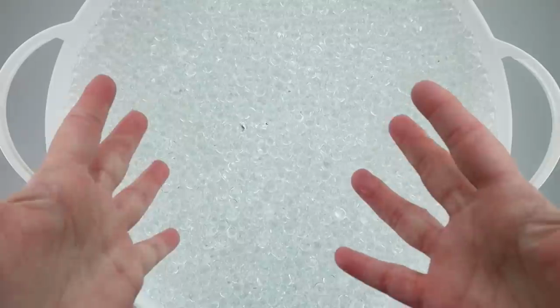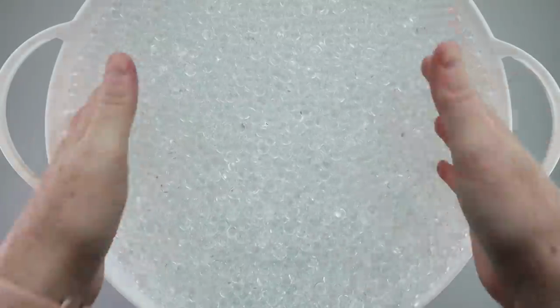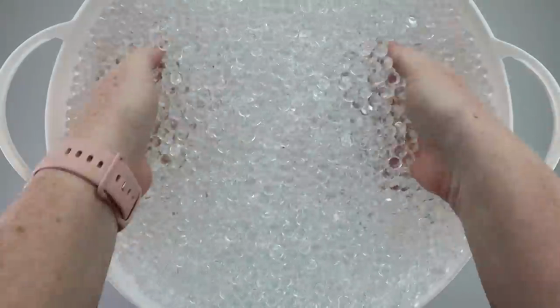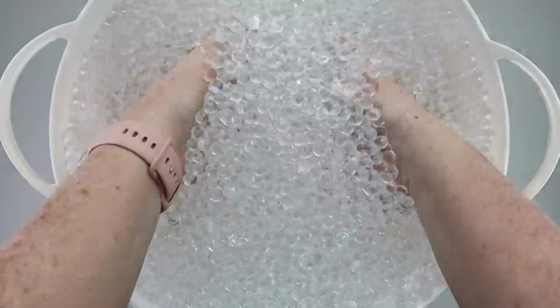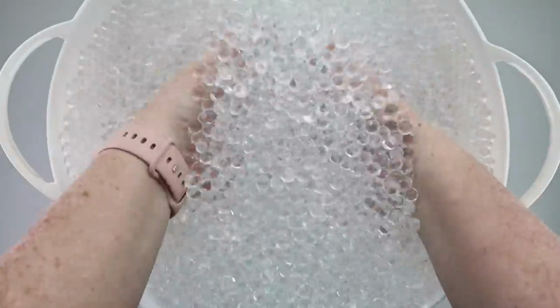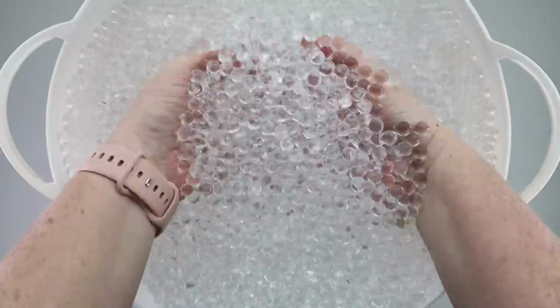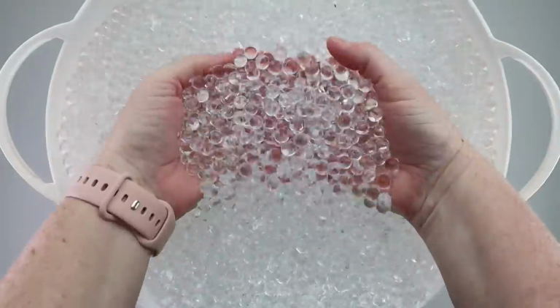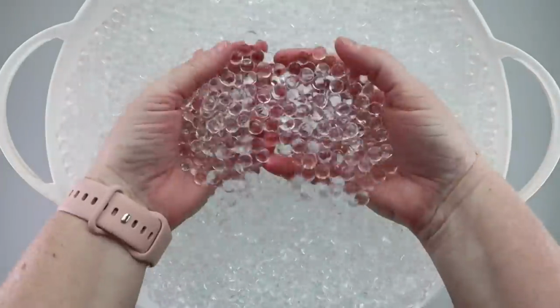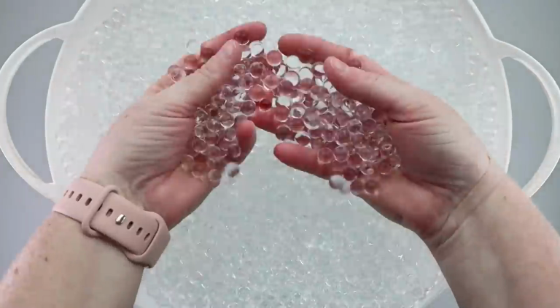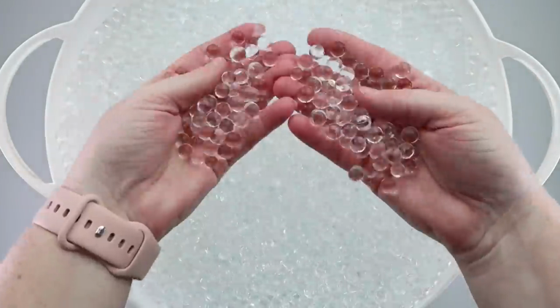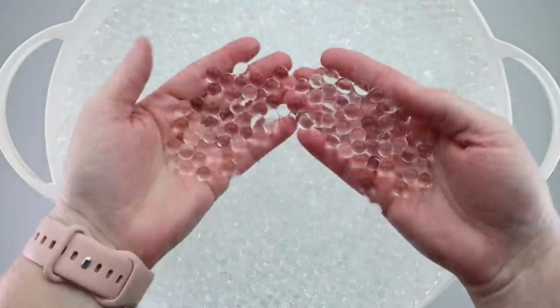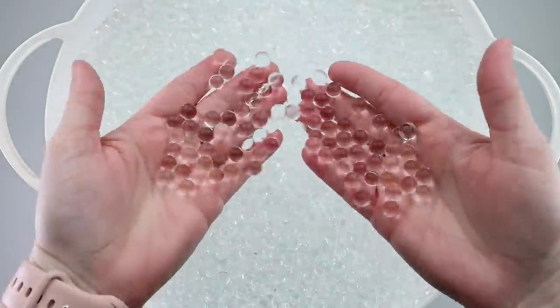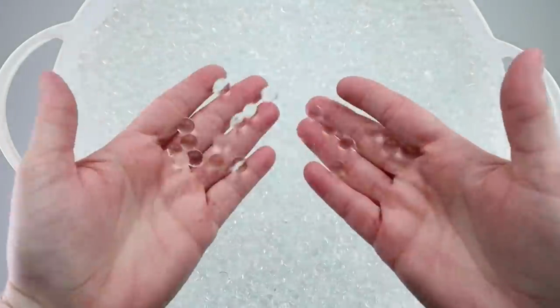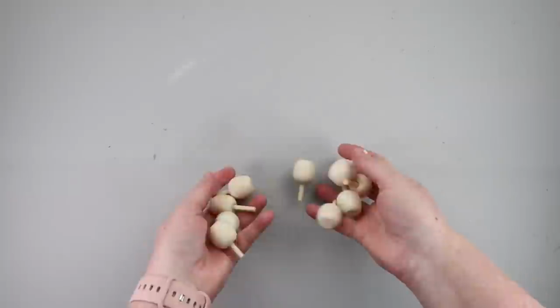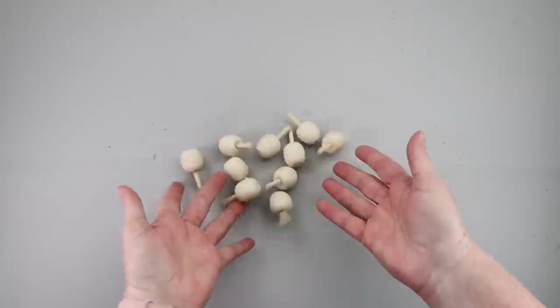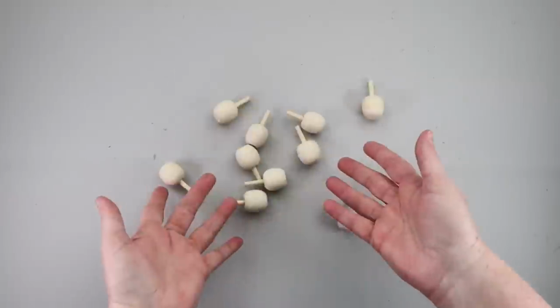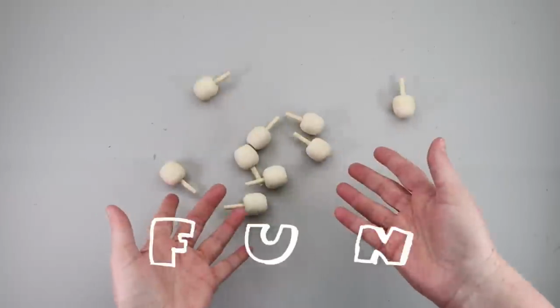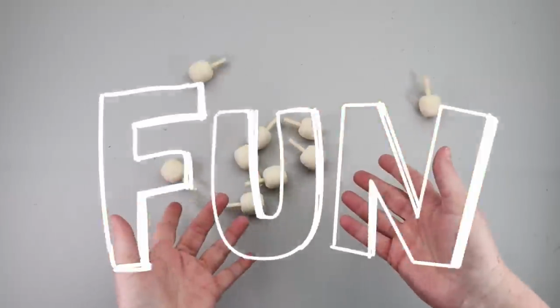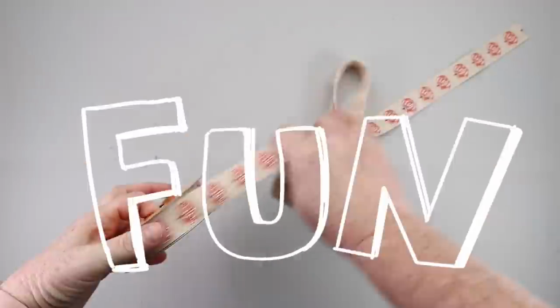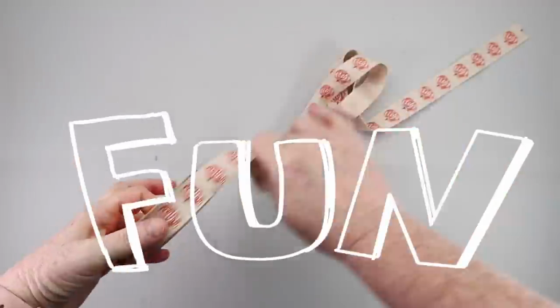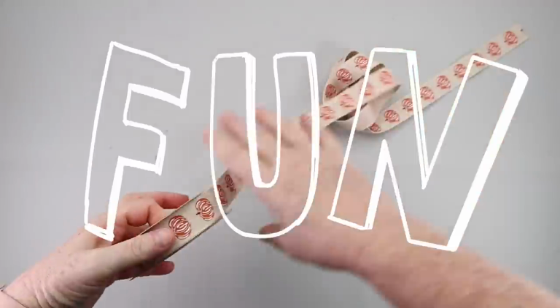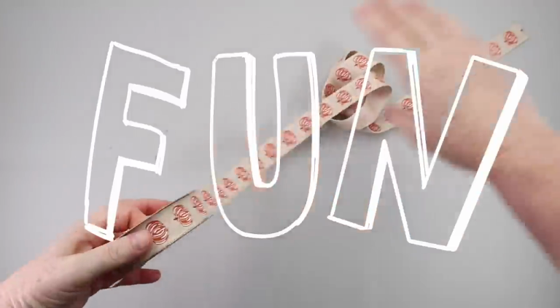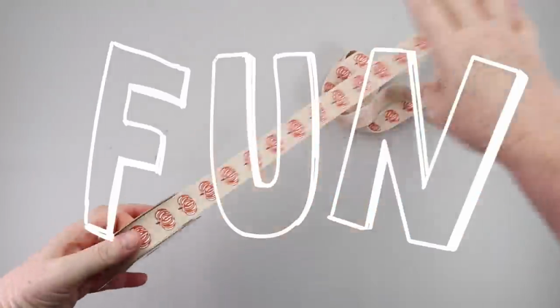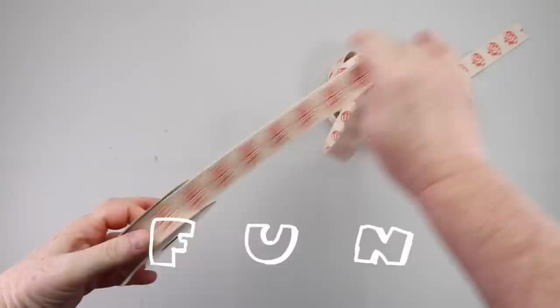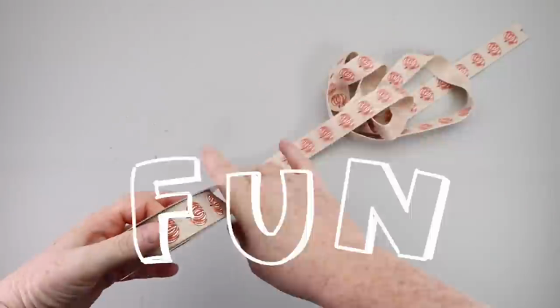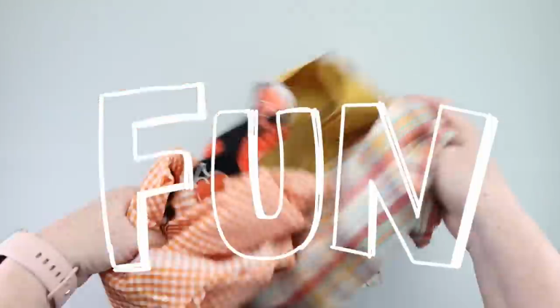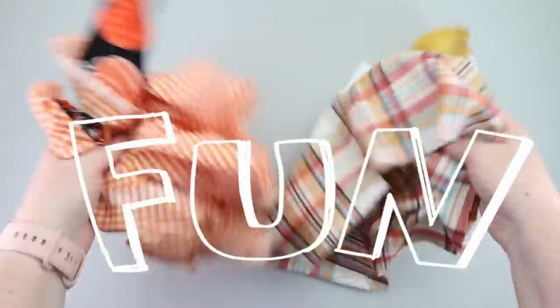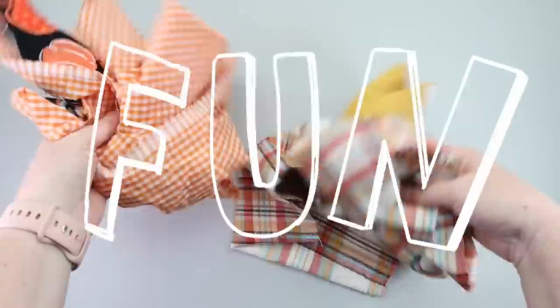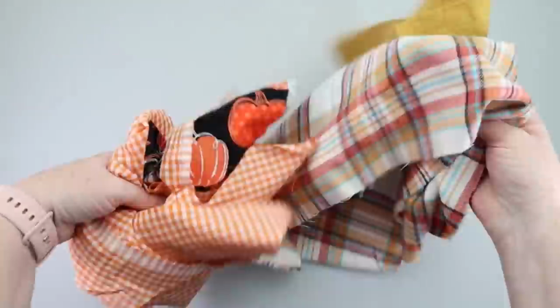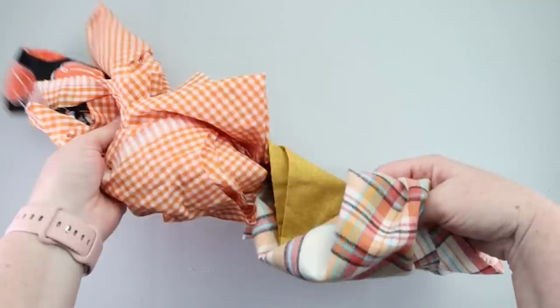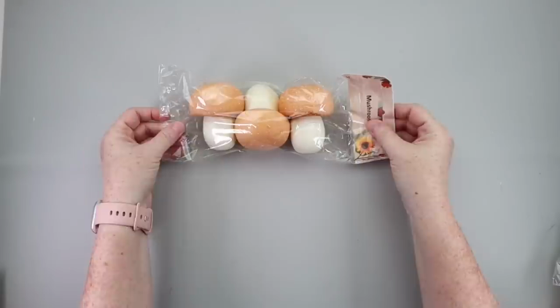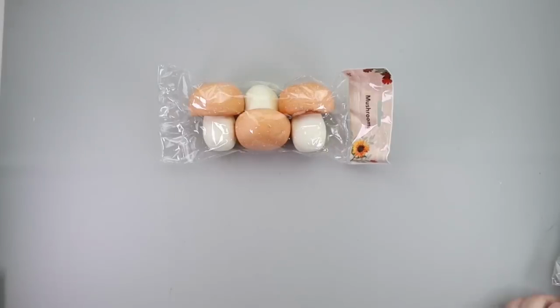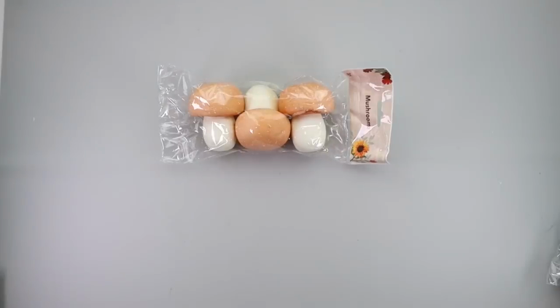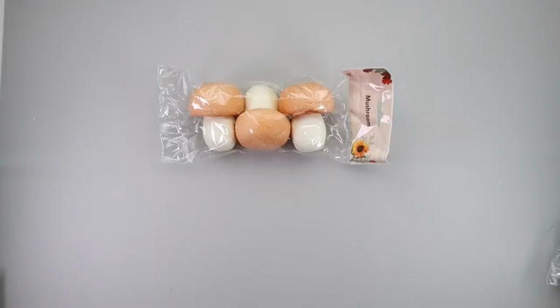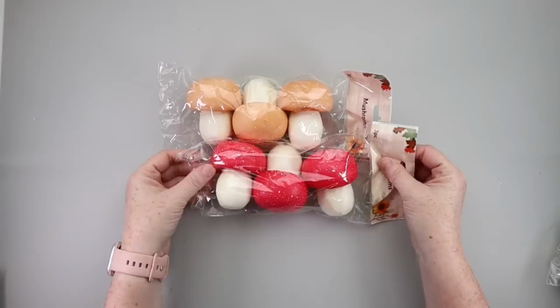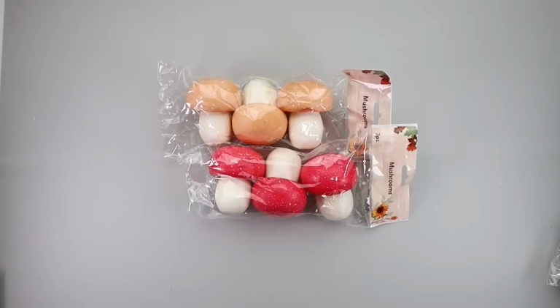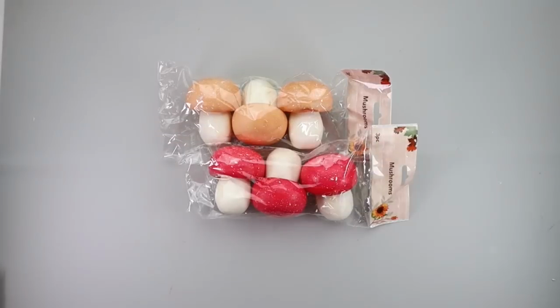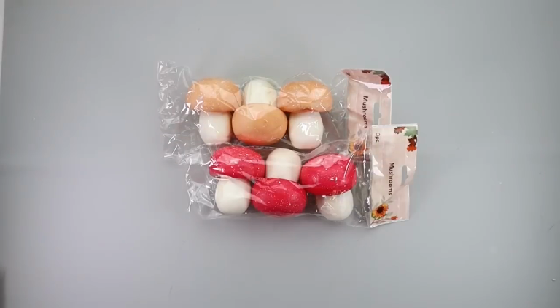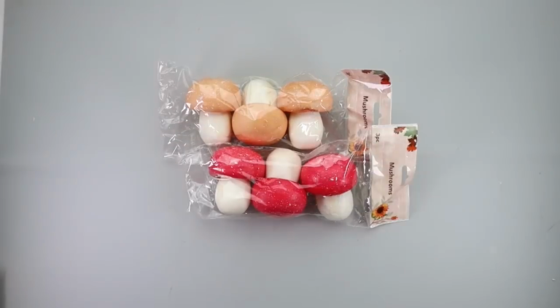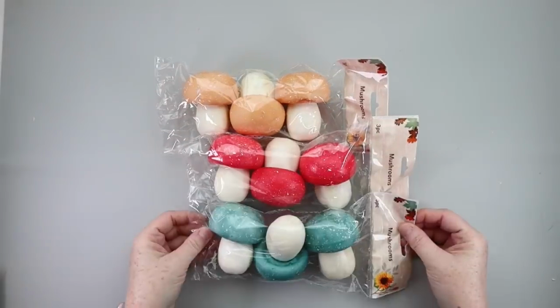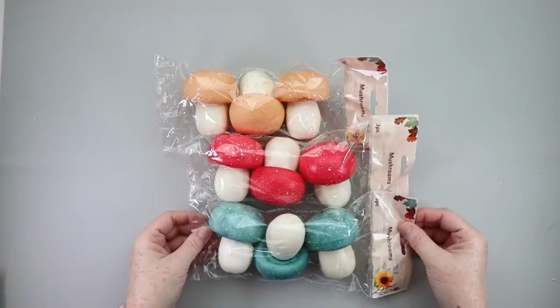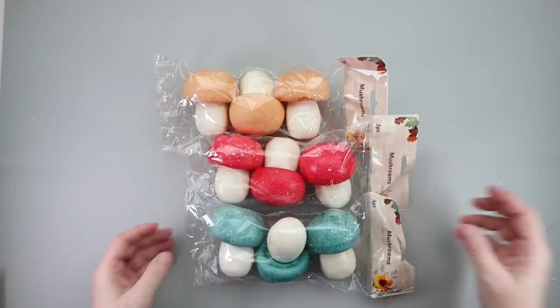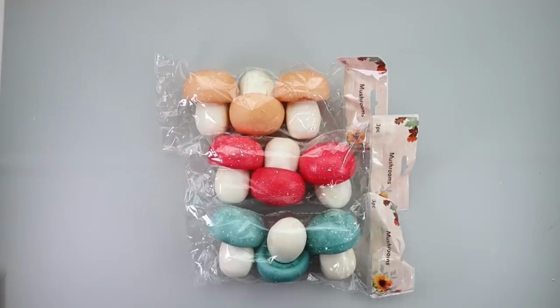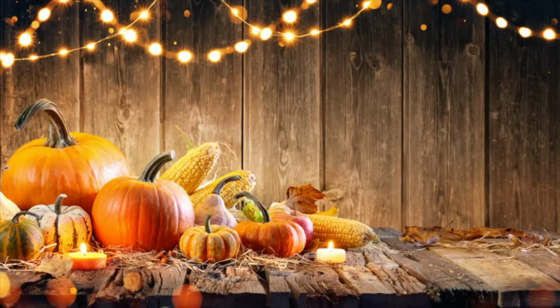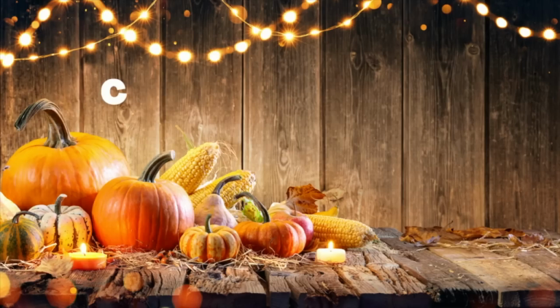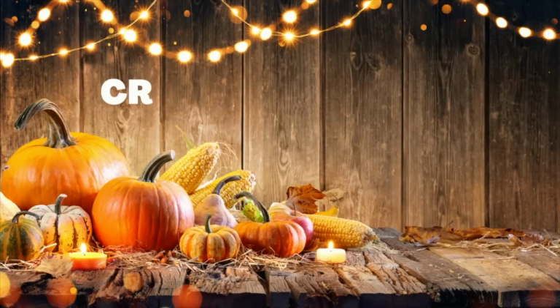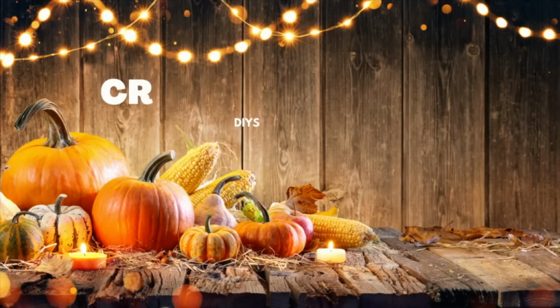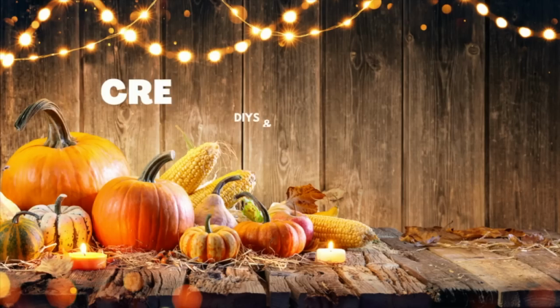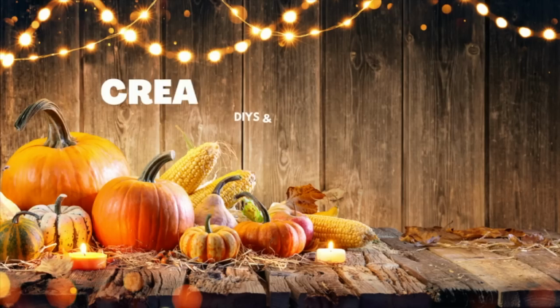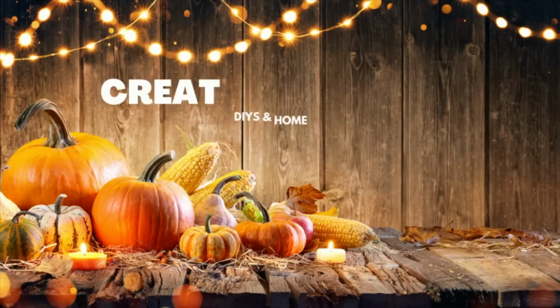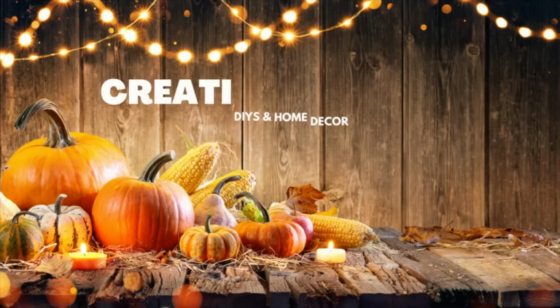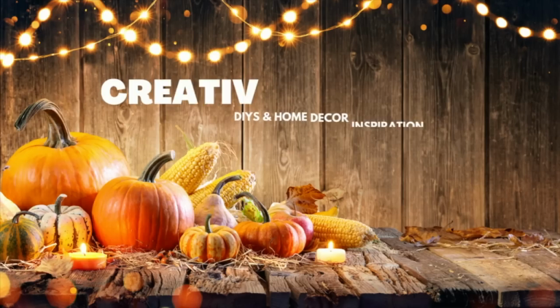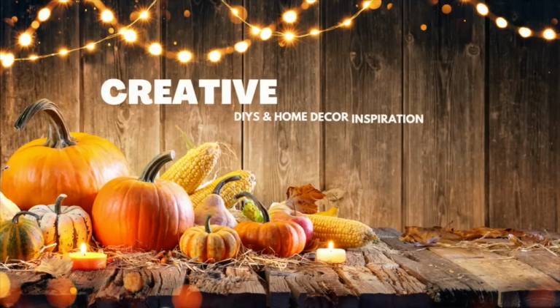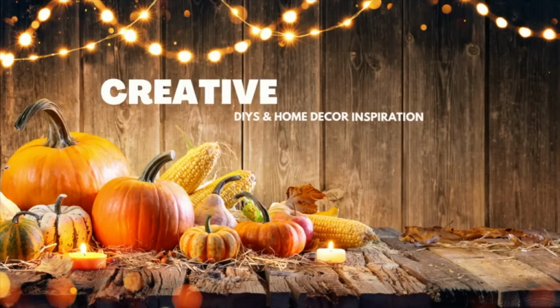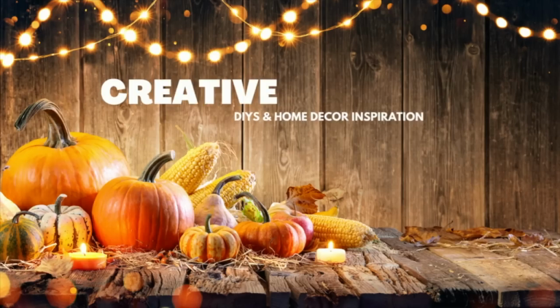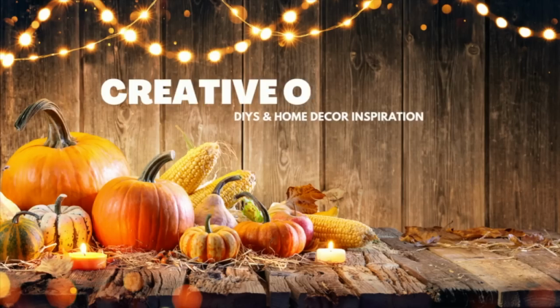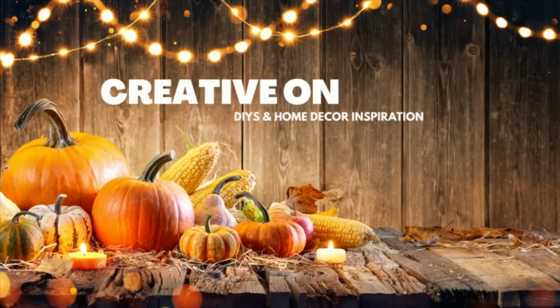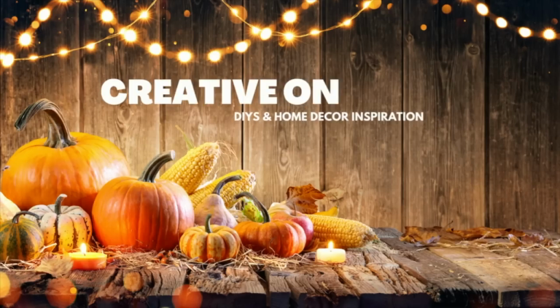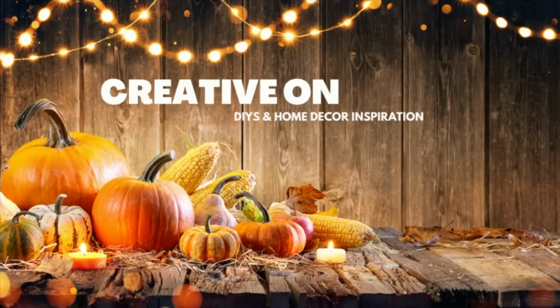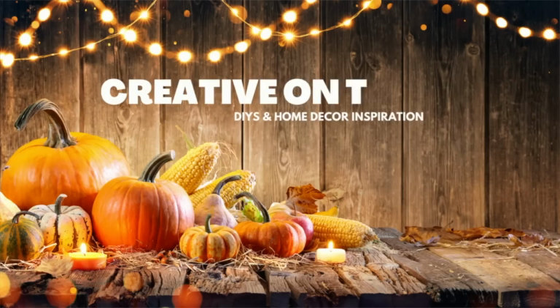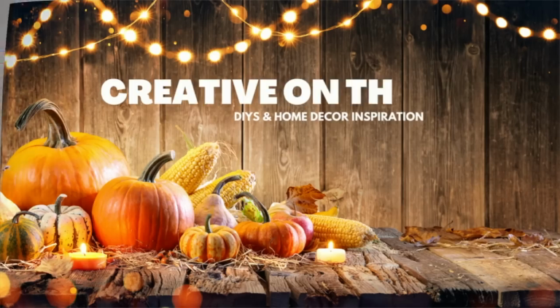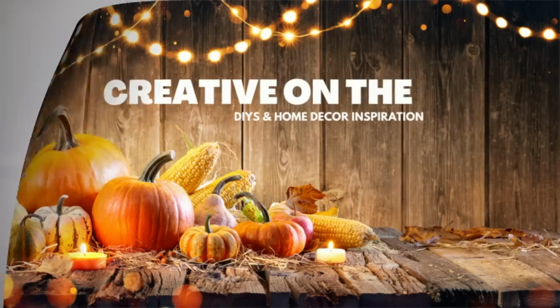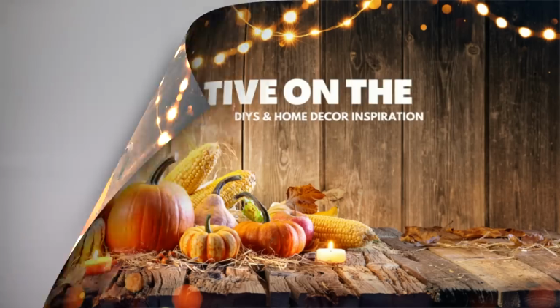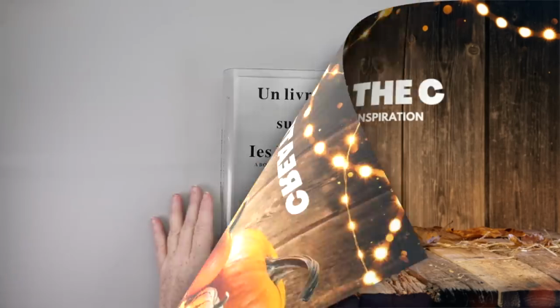Today we are doing some really easy, fun, and creative fall DIYs. My name is Courtney. Welcome to my channel, Let's Get Crafting.